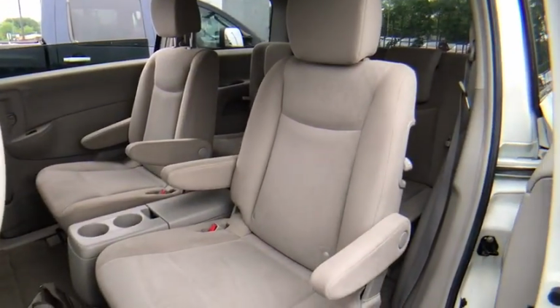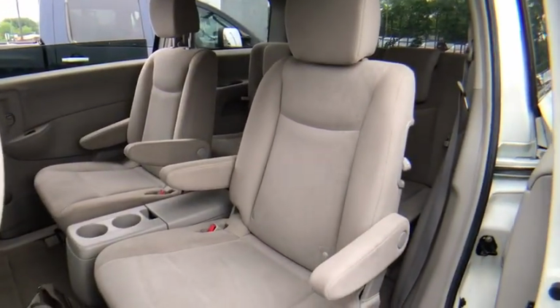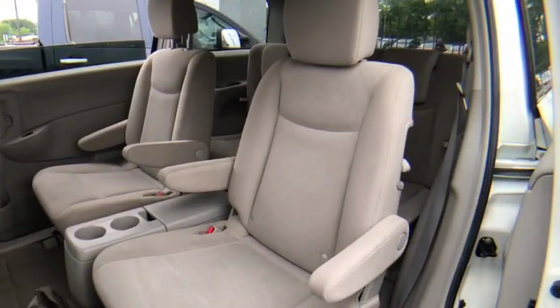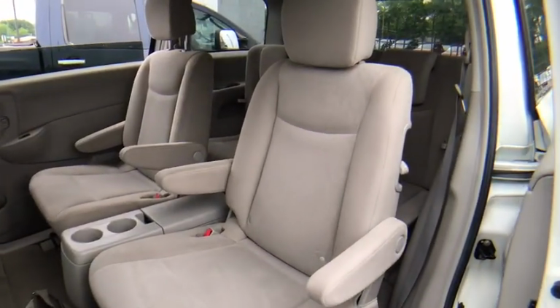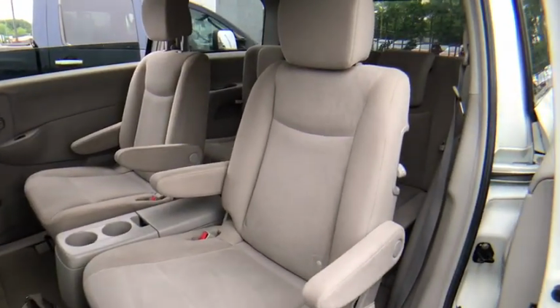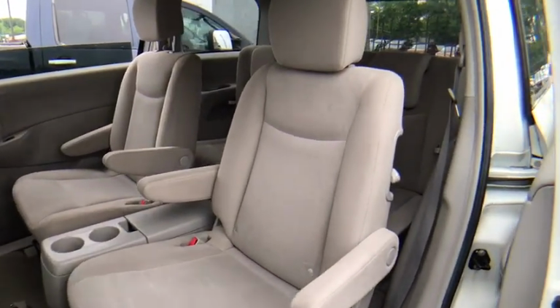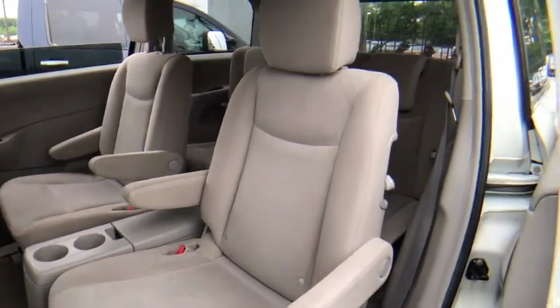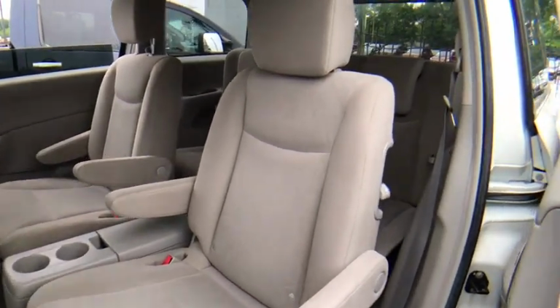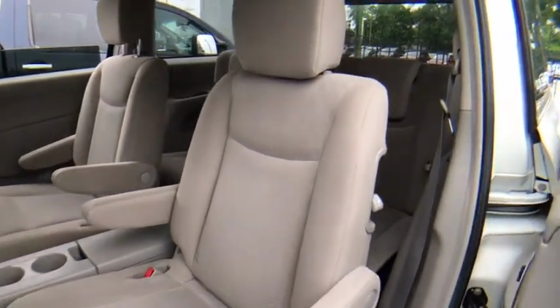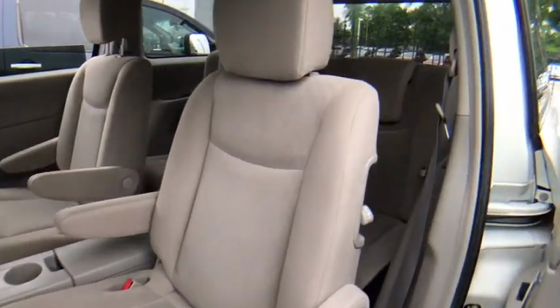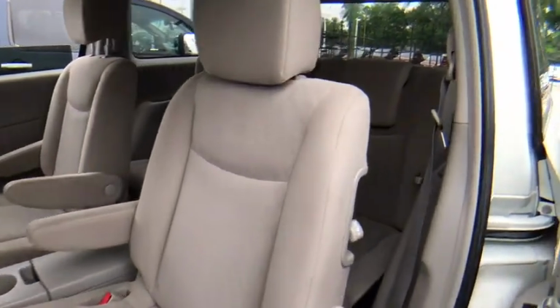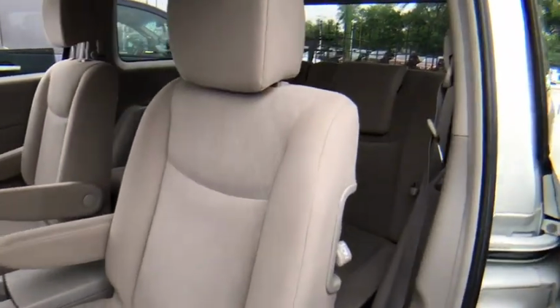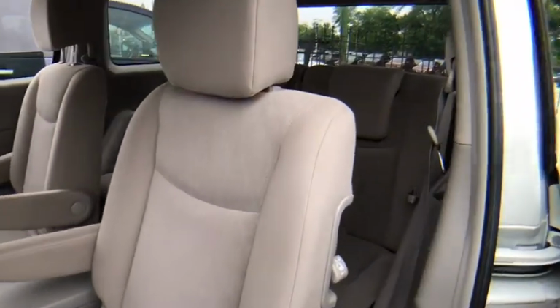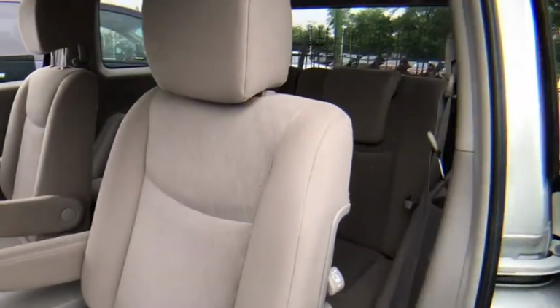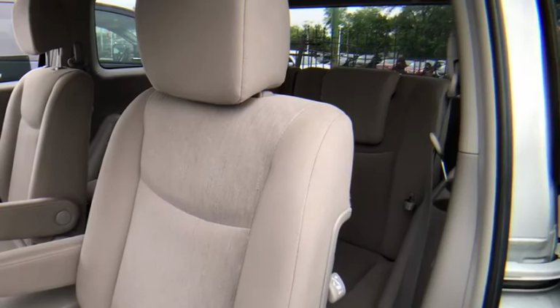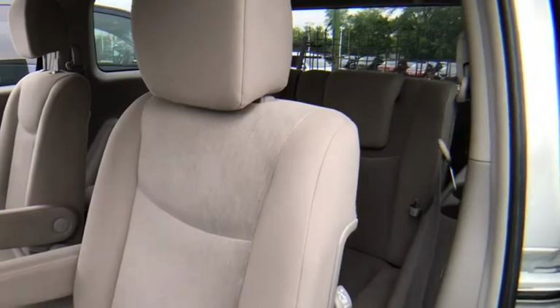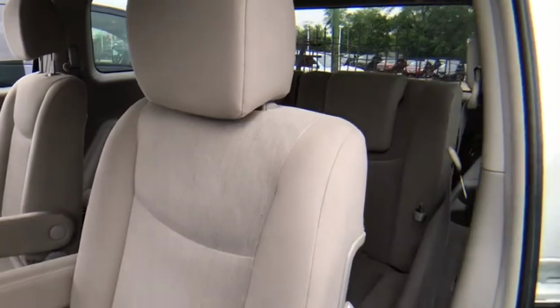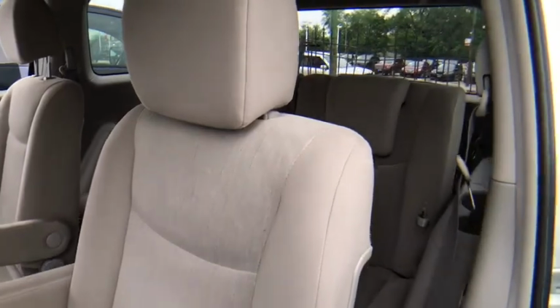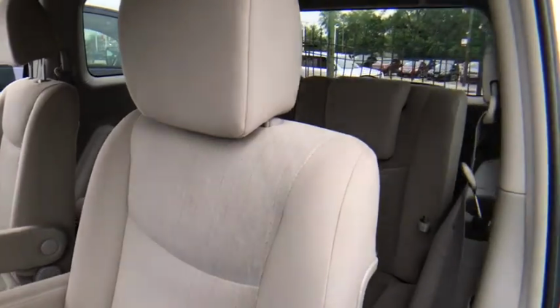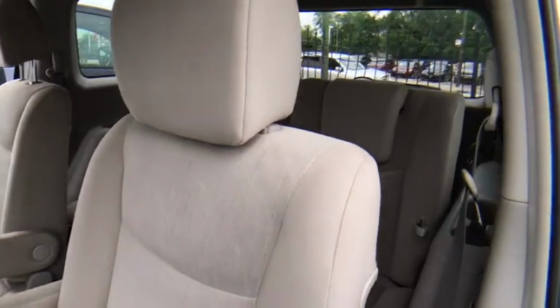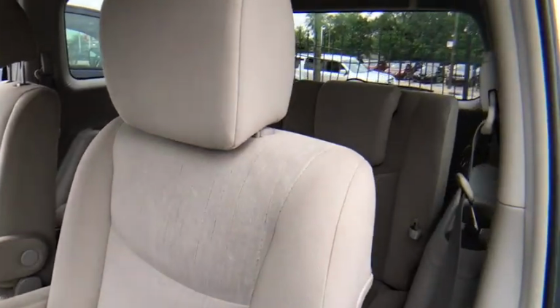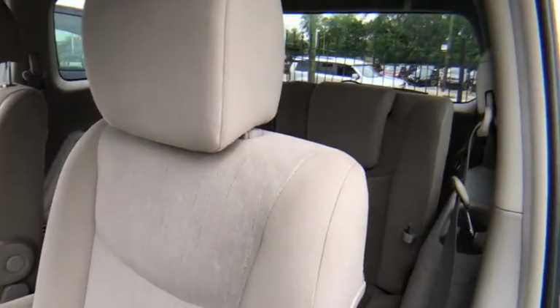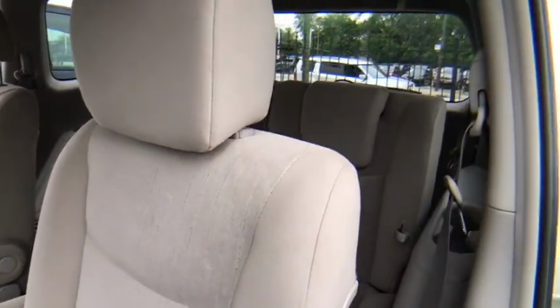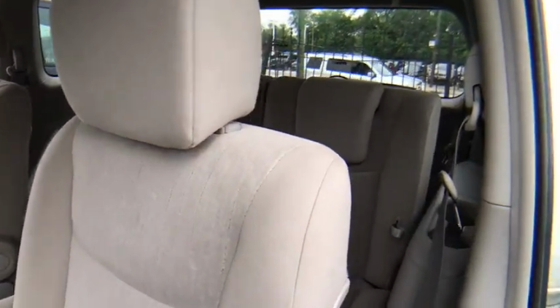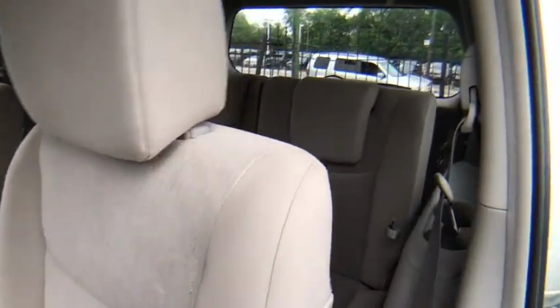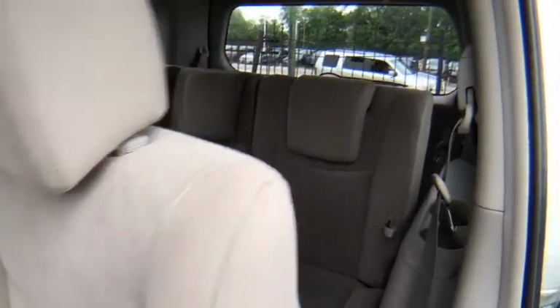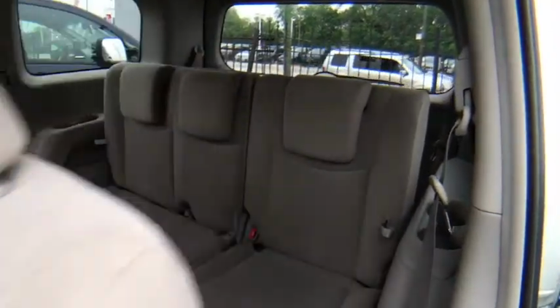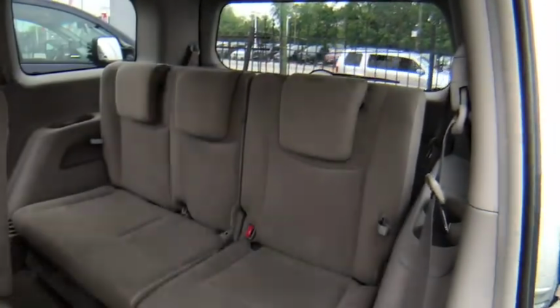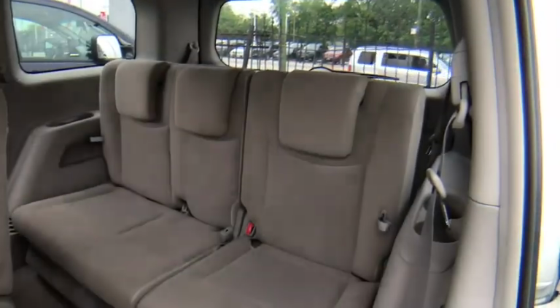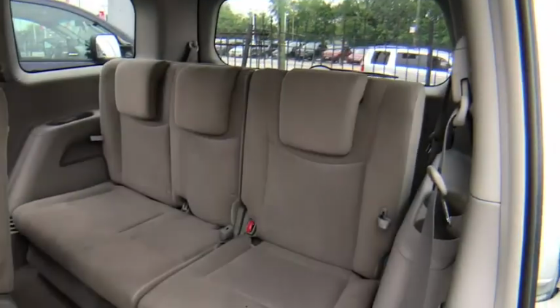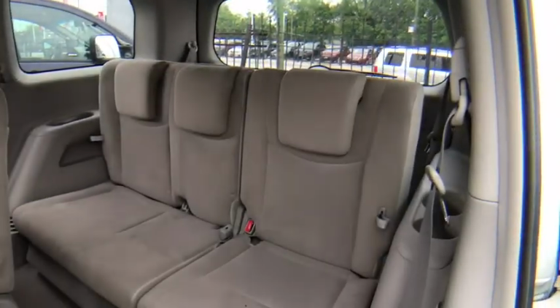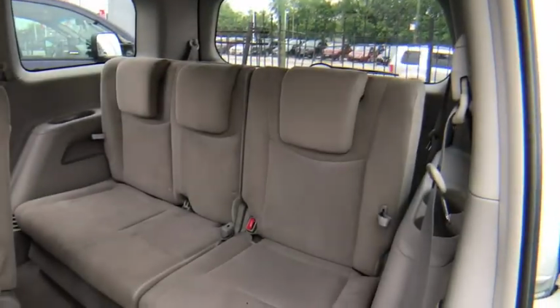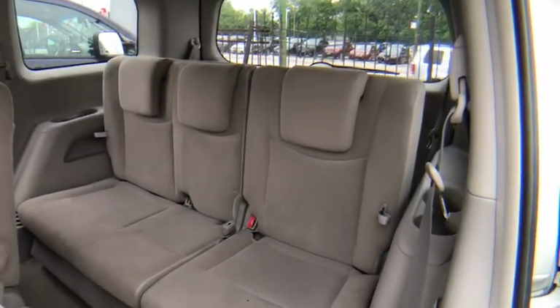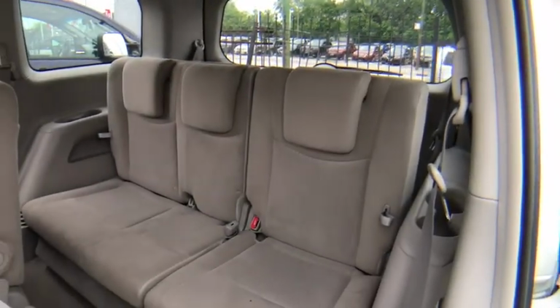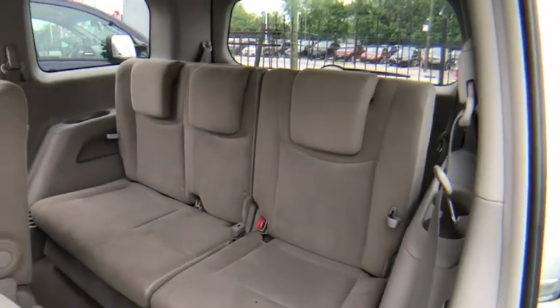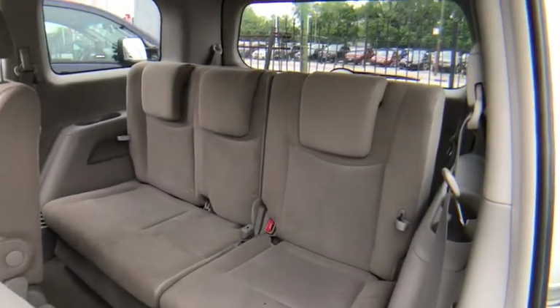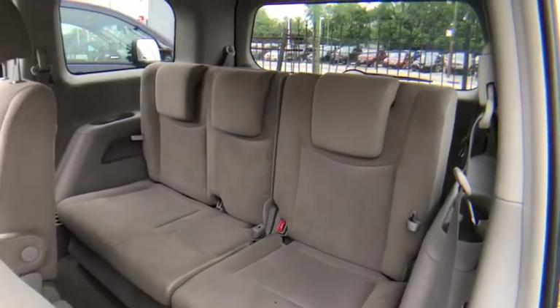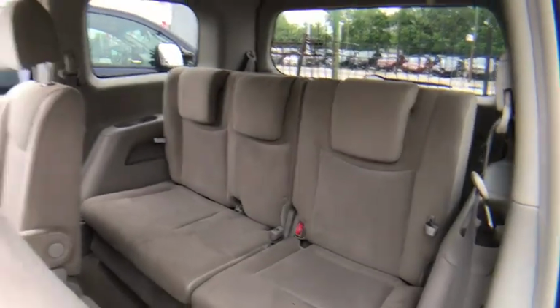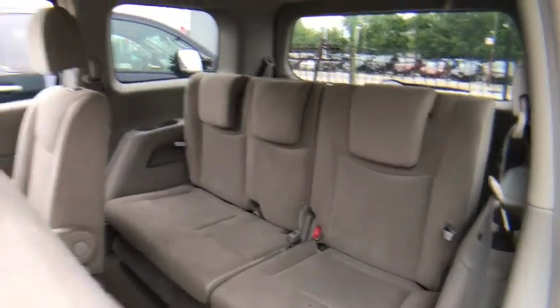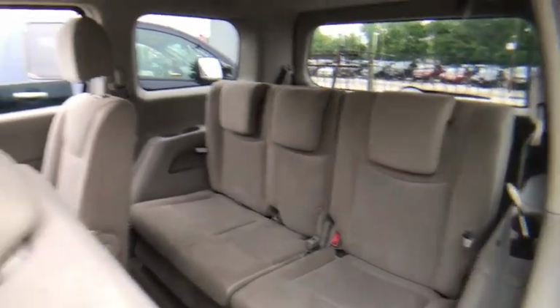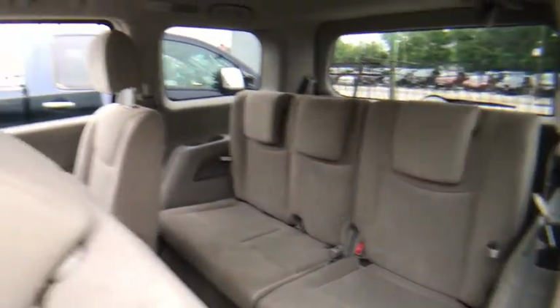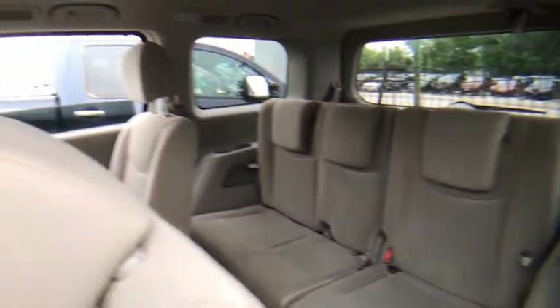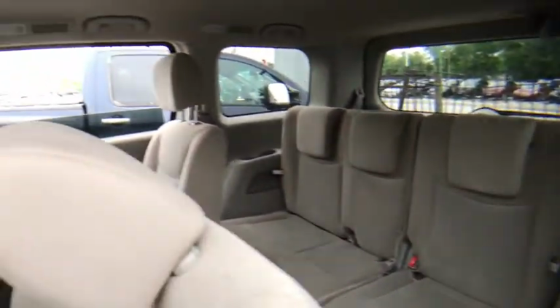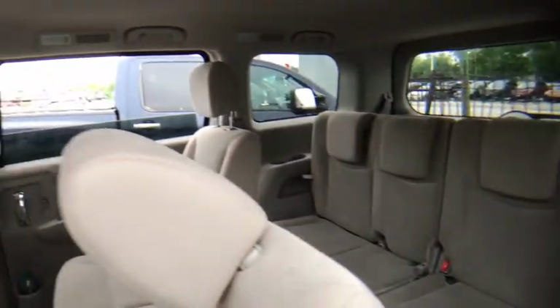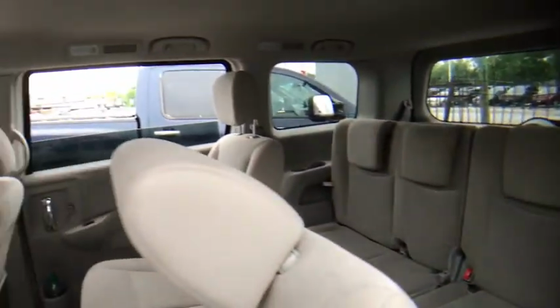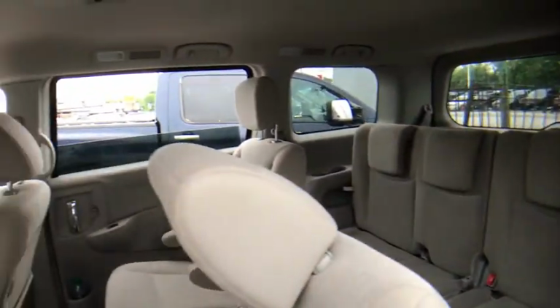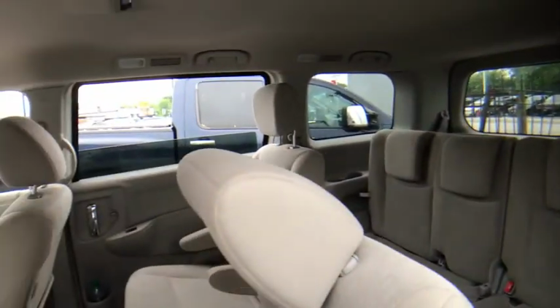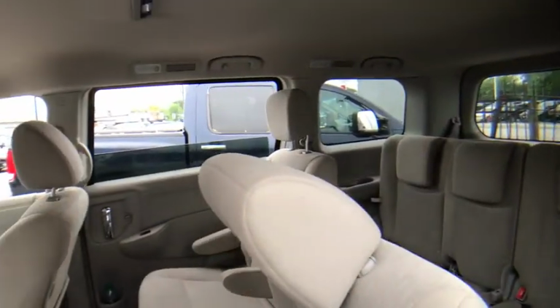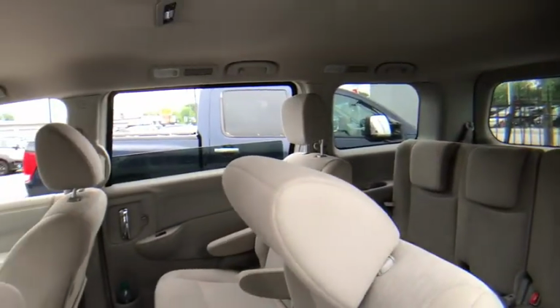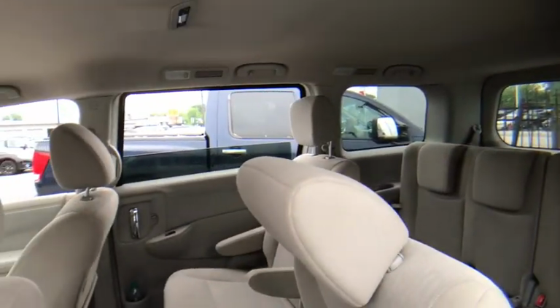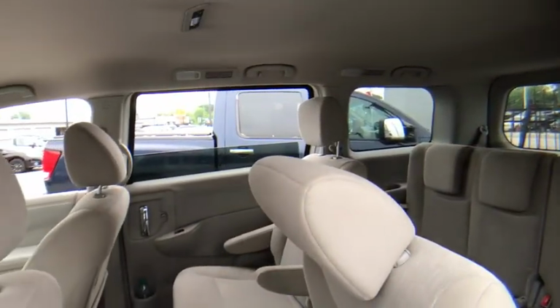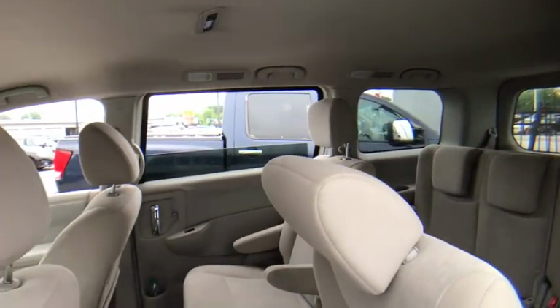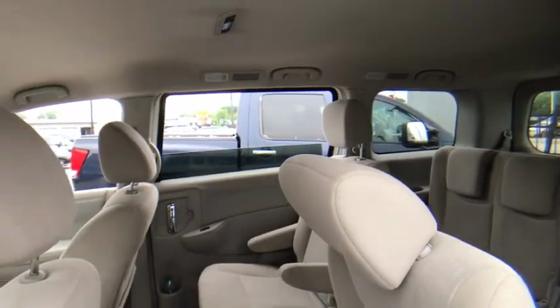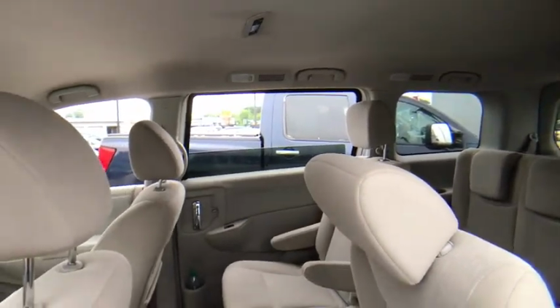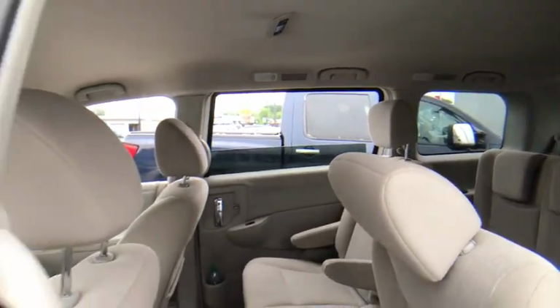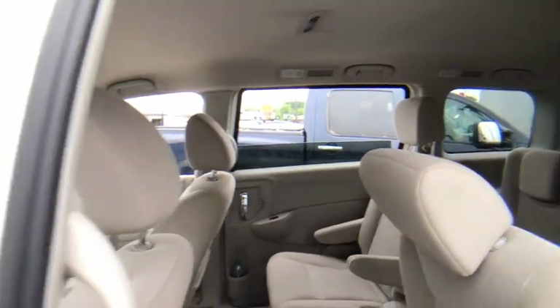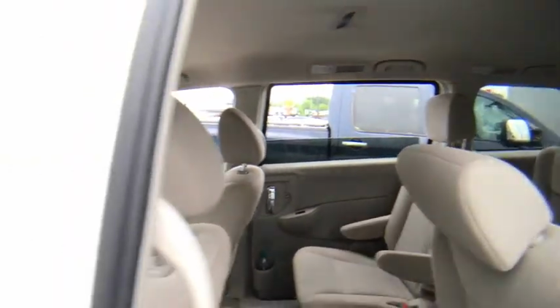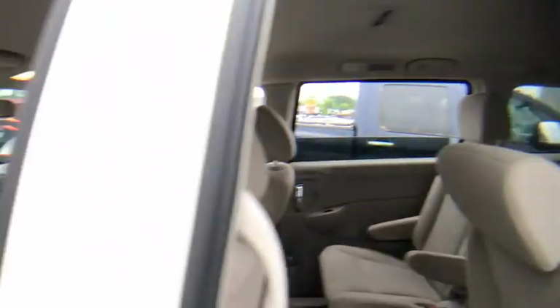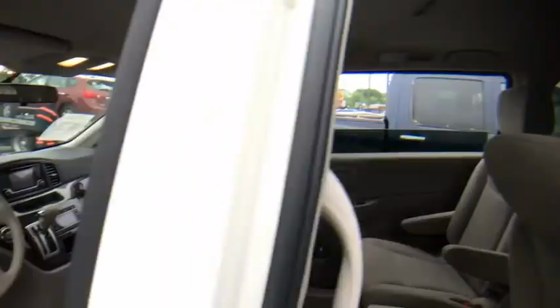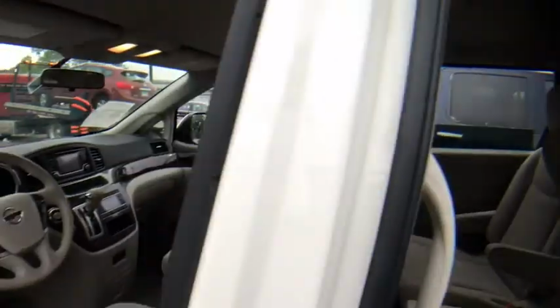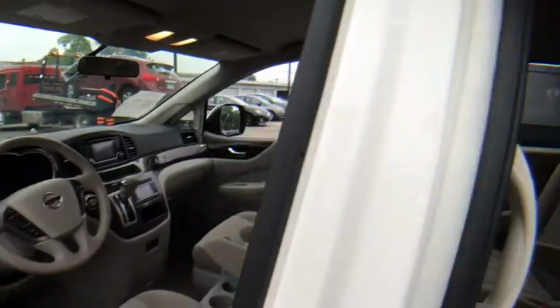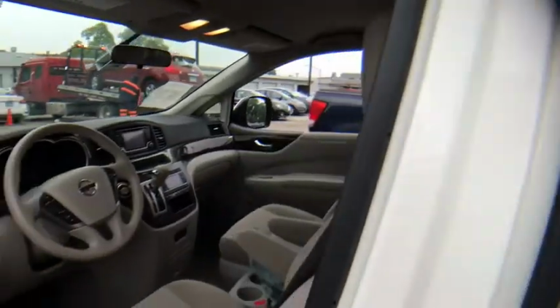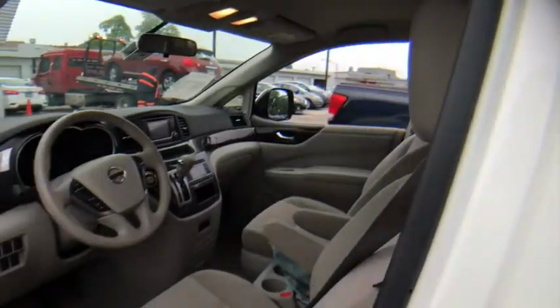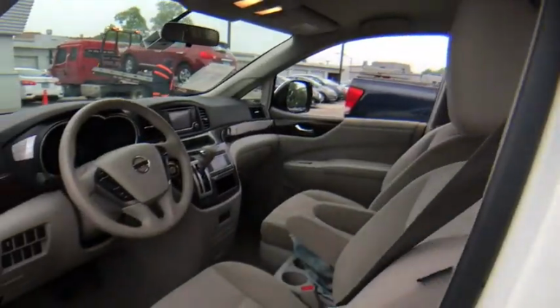Keyless start, climate control, AM-FM stereo radio, rear defrost, front-wheel drive, MP3 player.